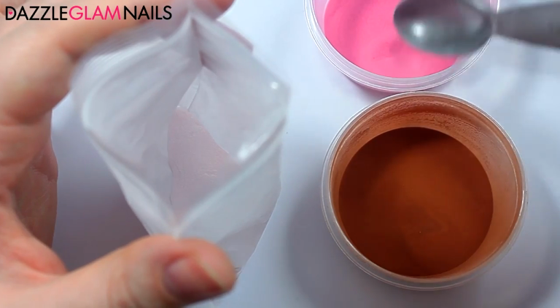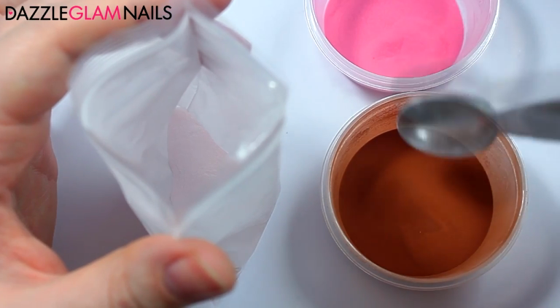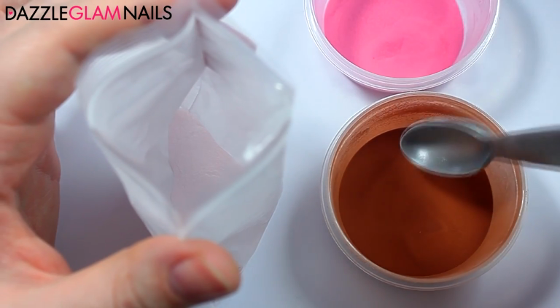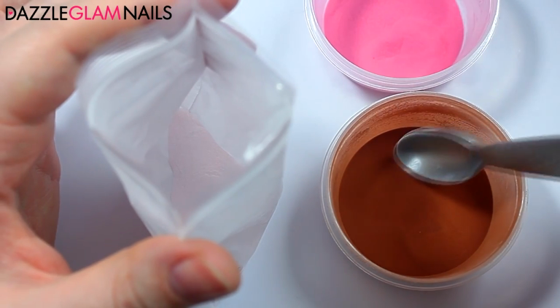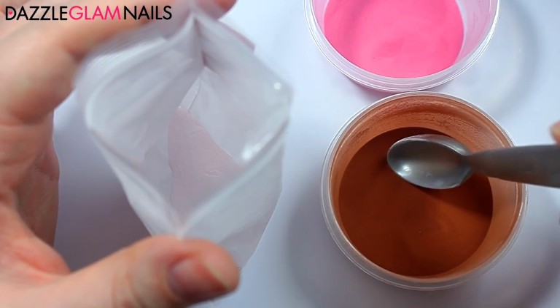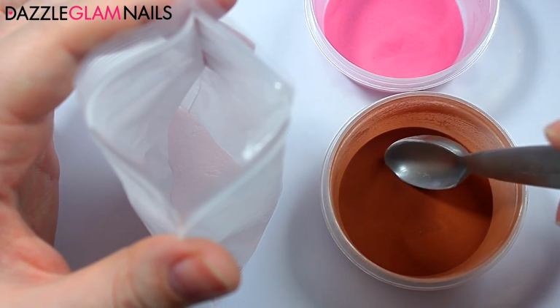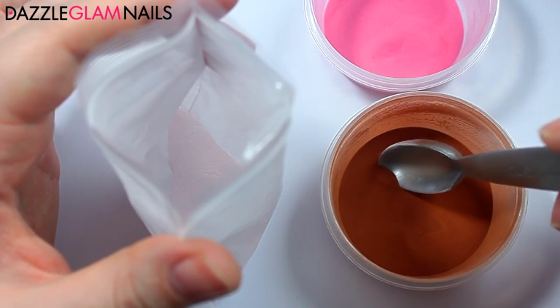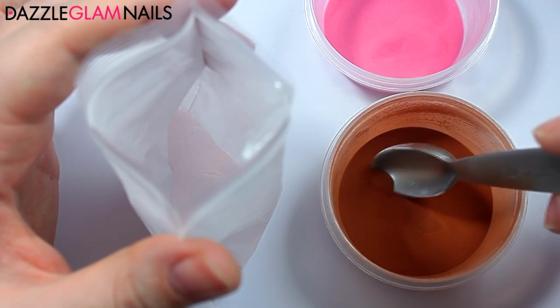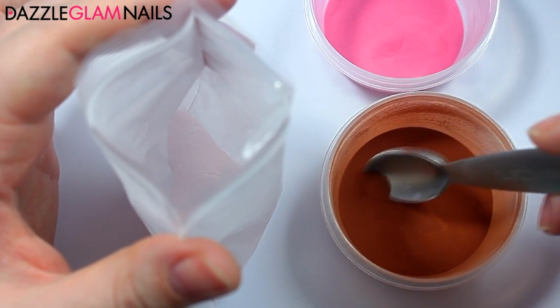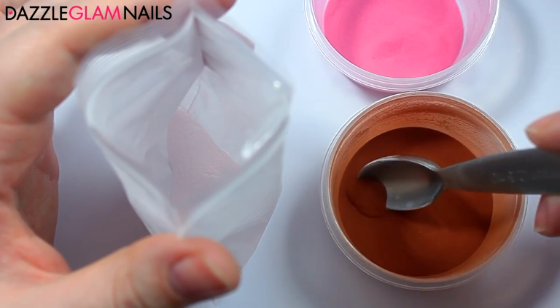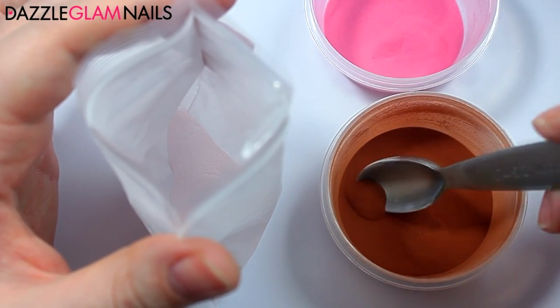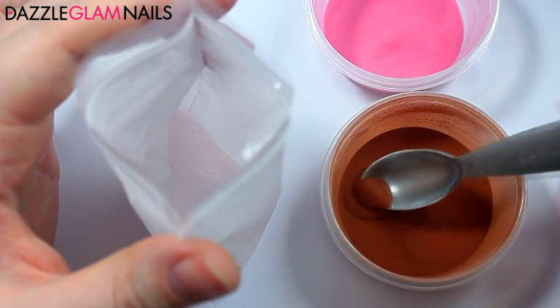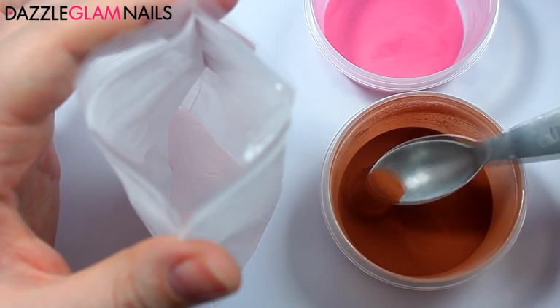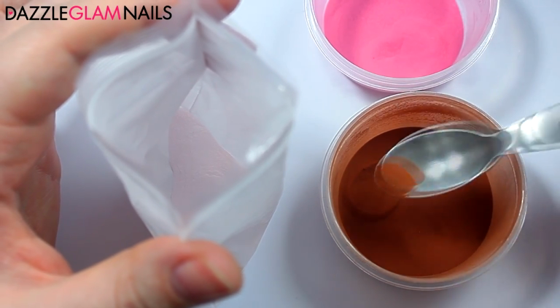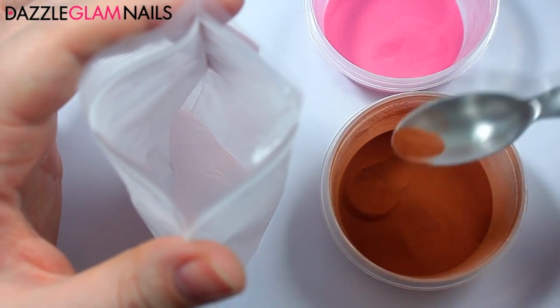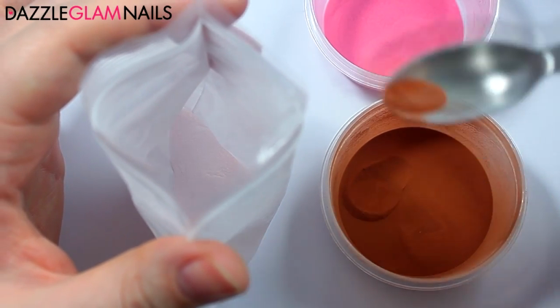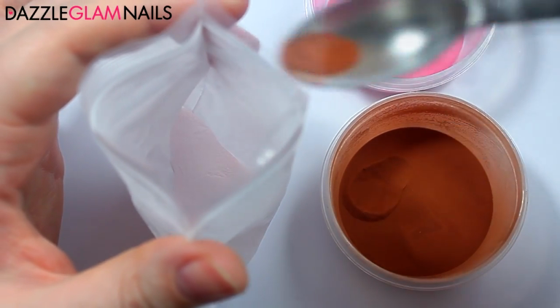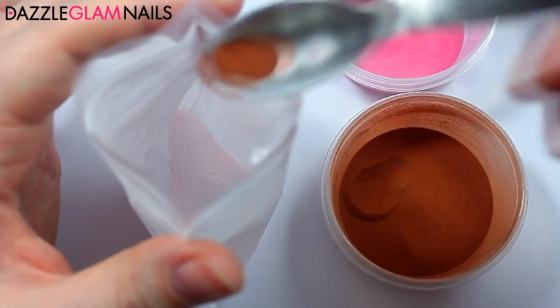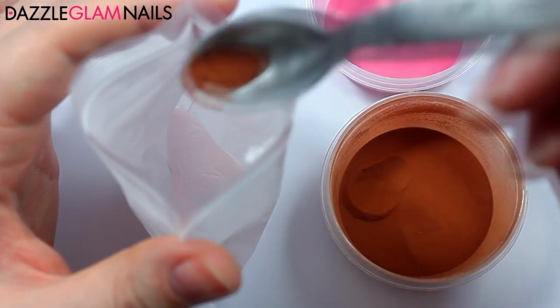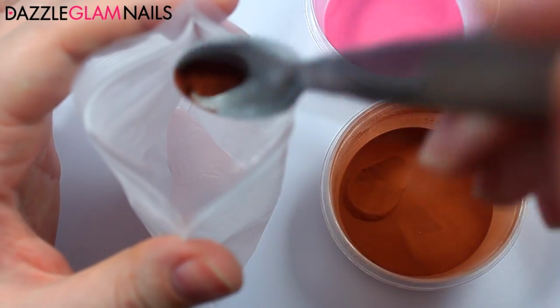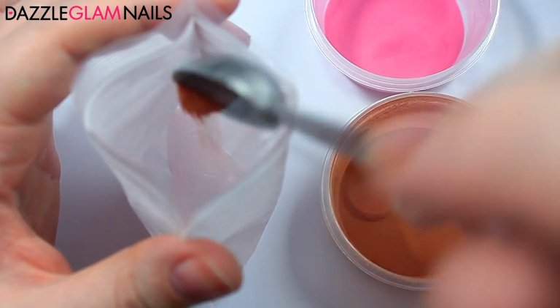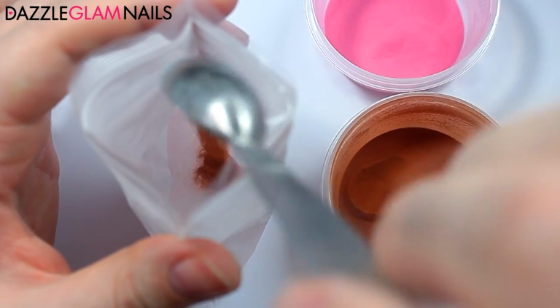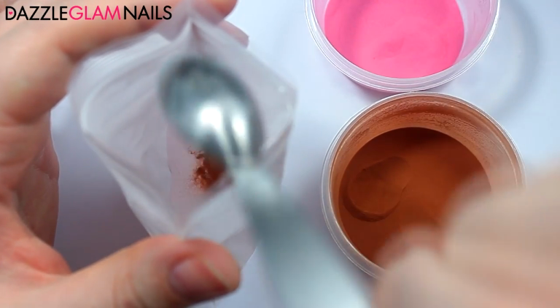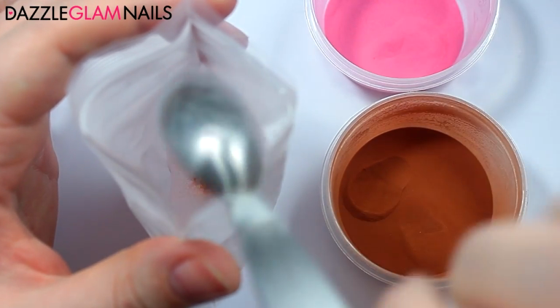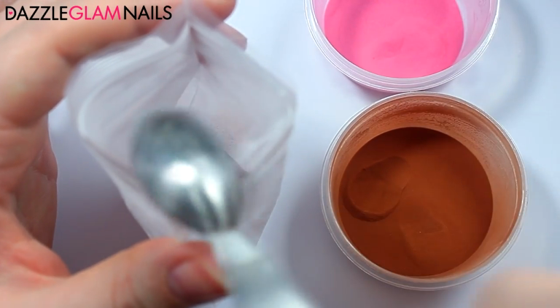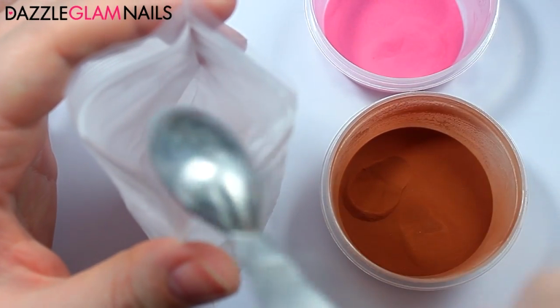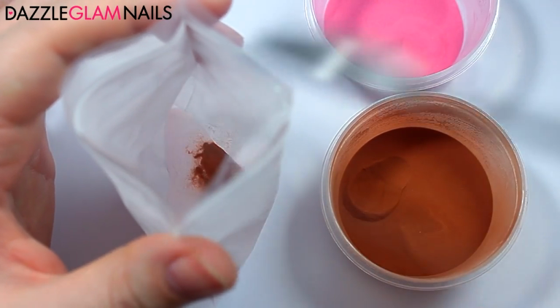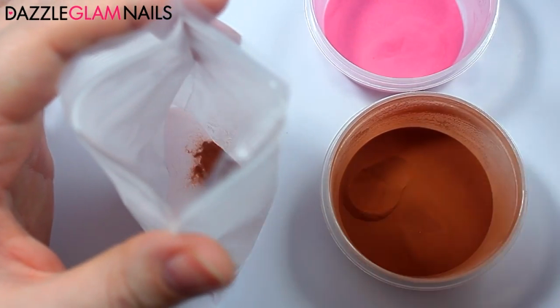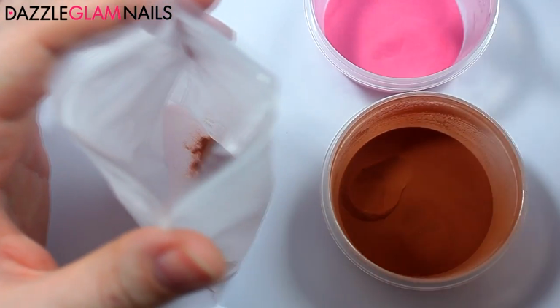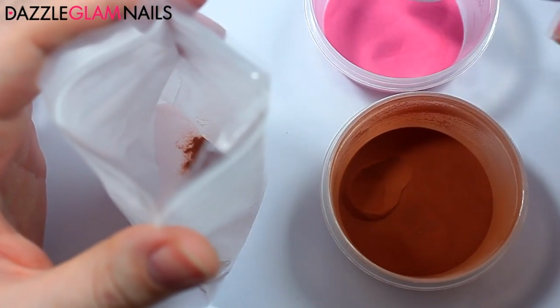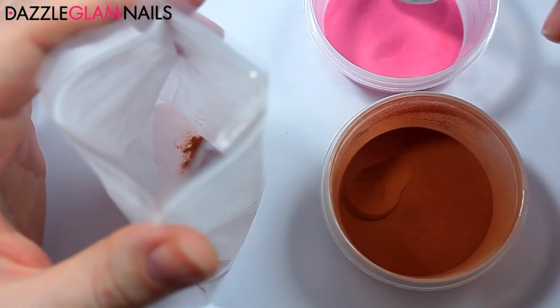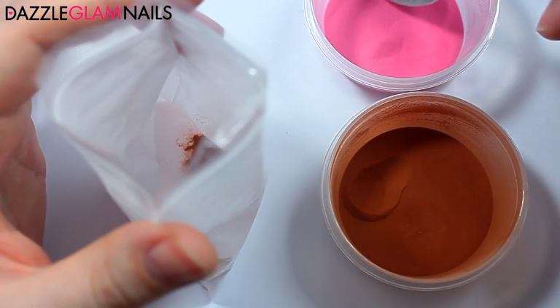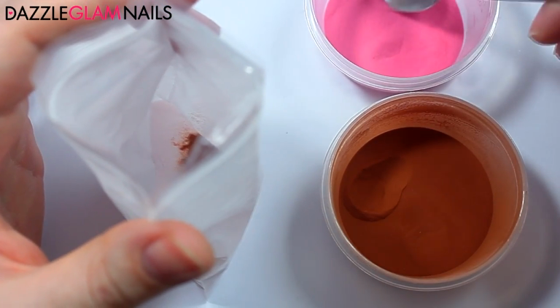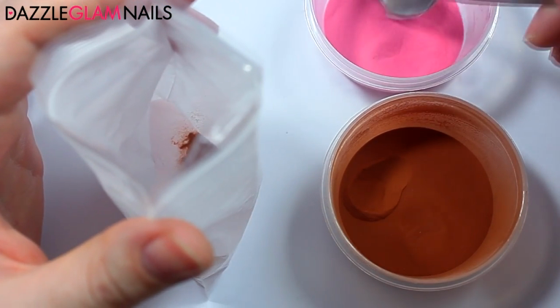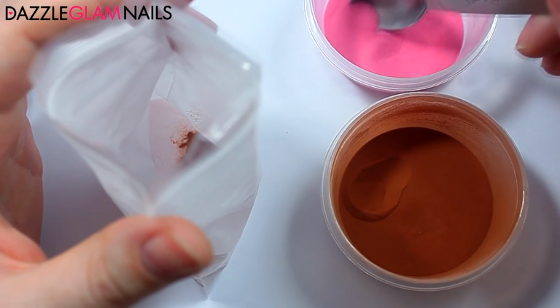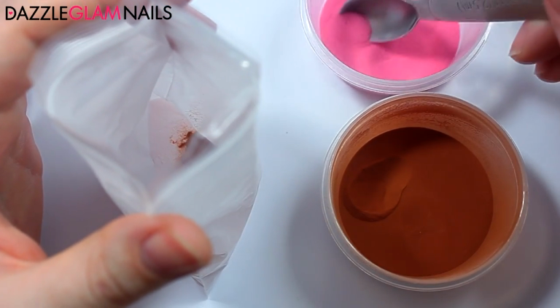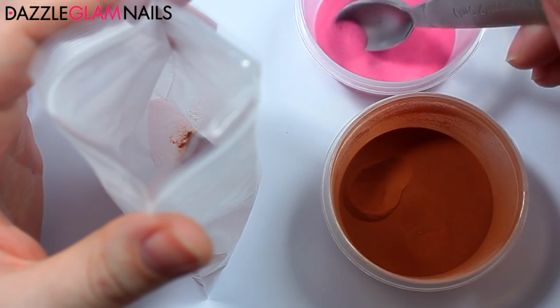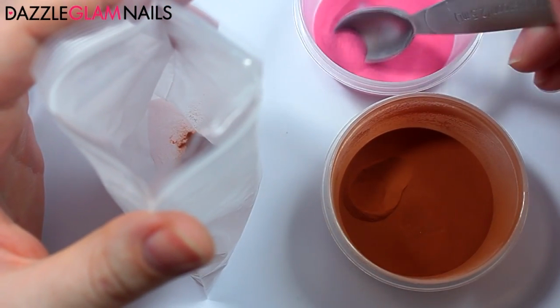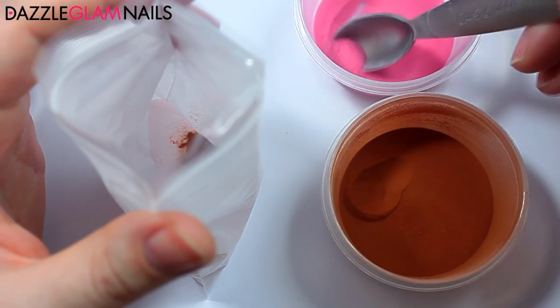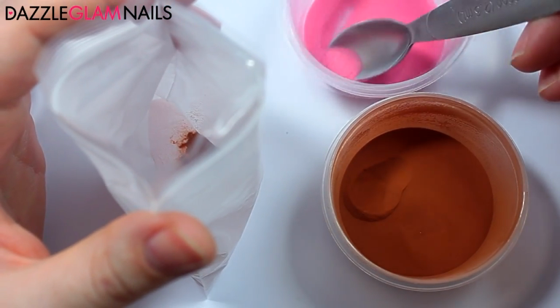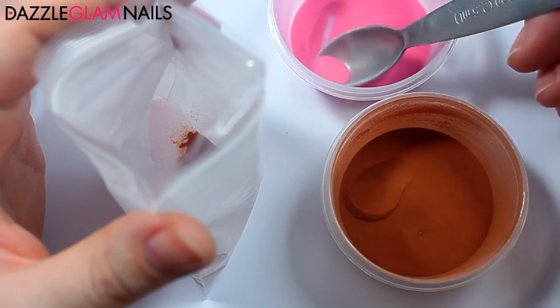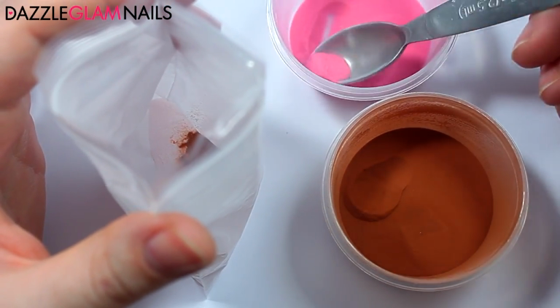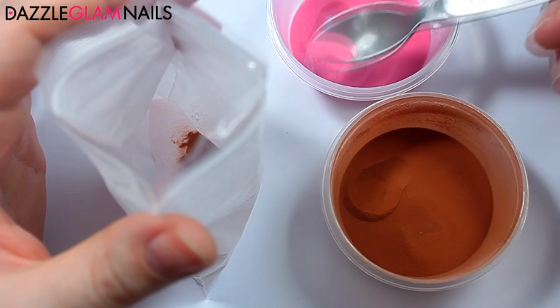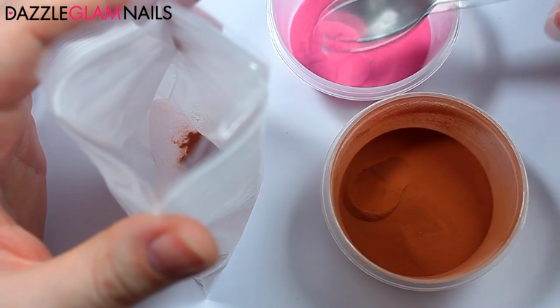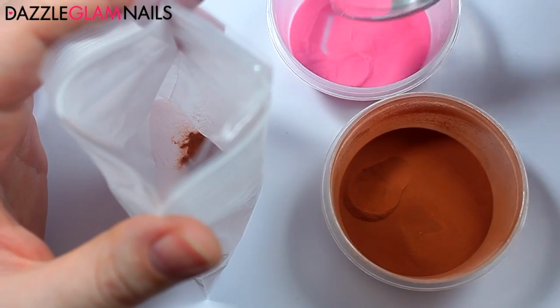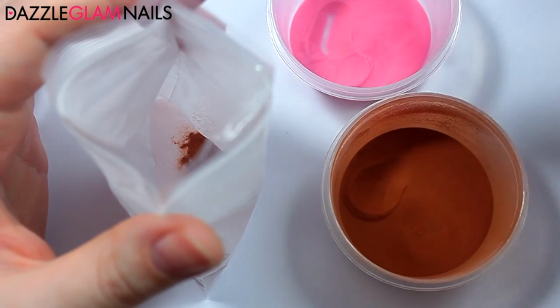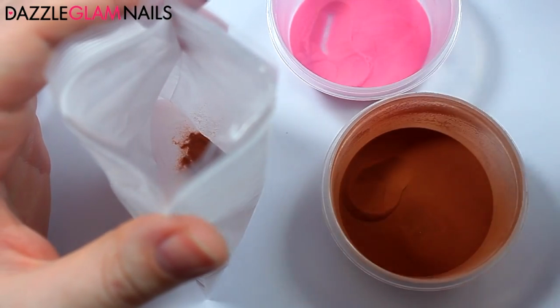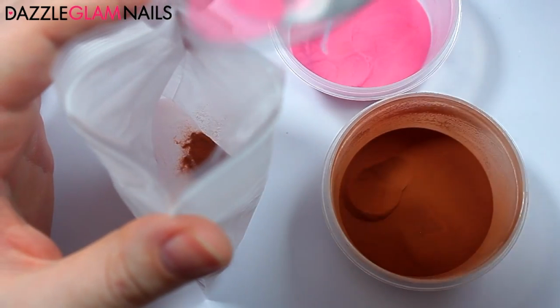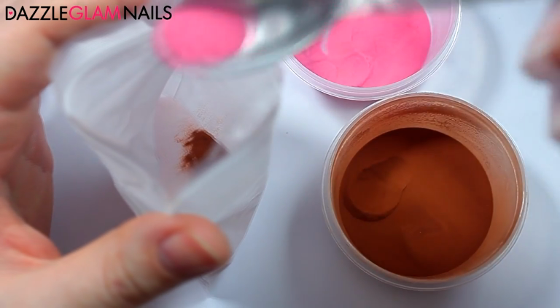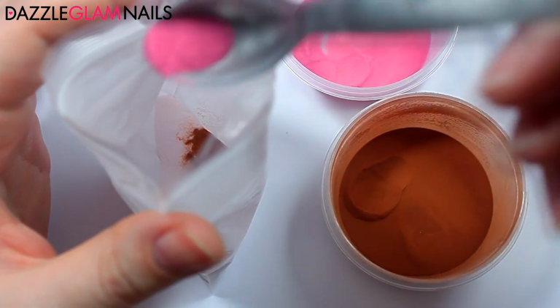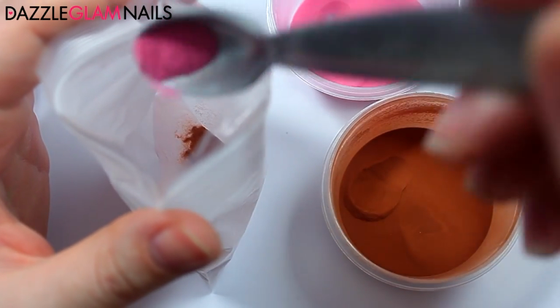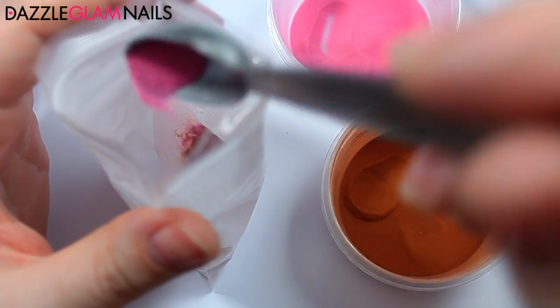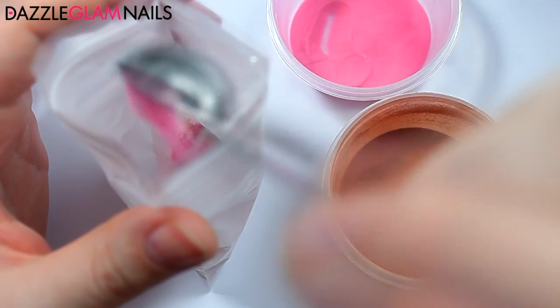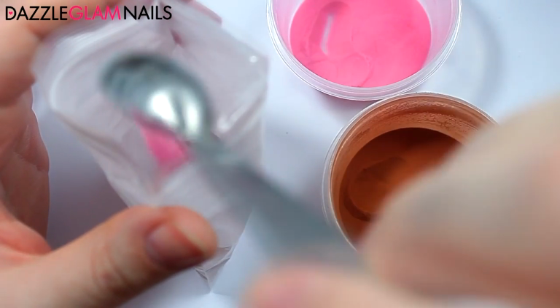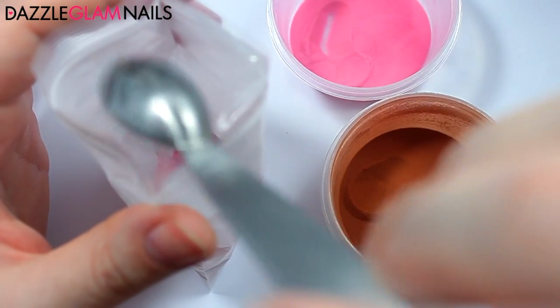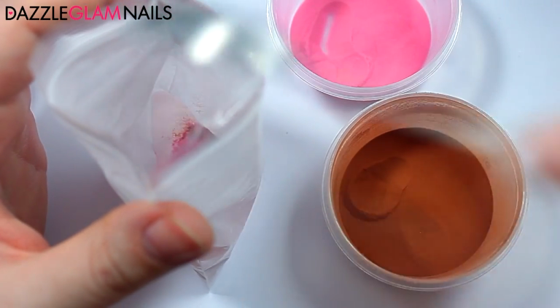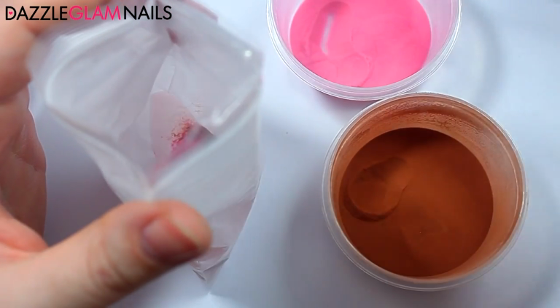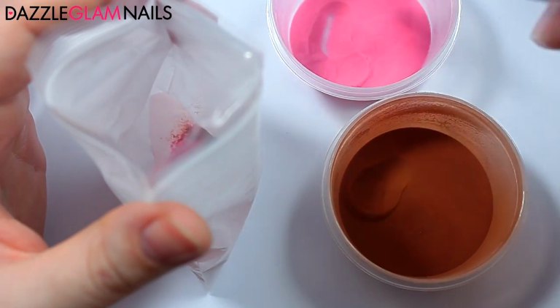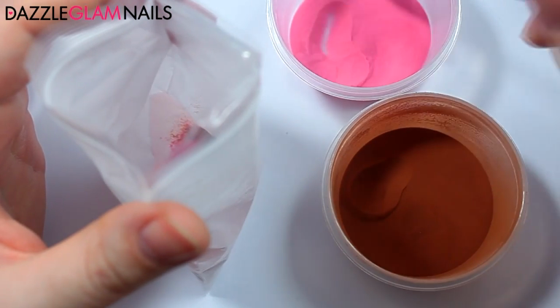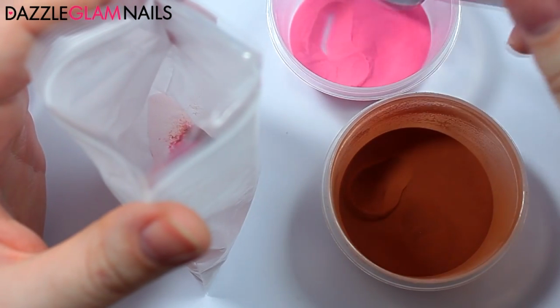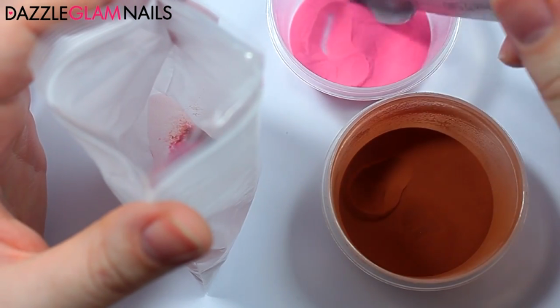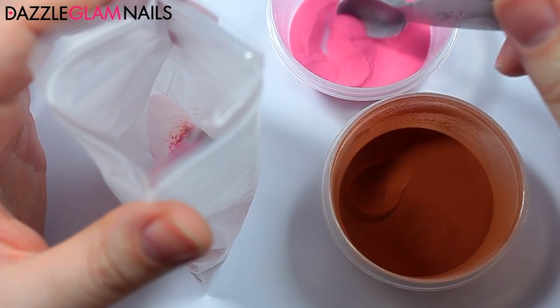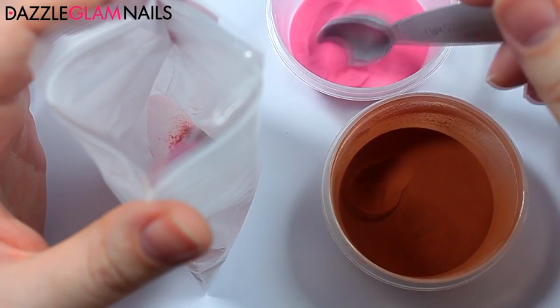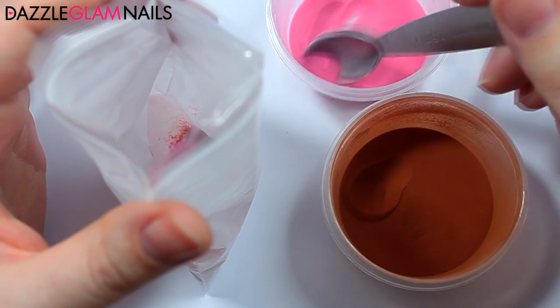After mixing together, the powder isn't dark enough, so I'm going to add a little bit more brown acrylic powder and red acrylic powder and mix it again.